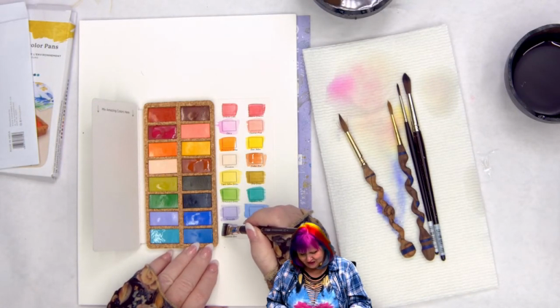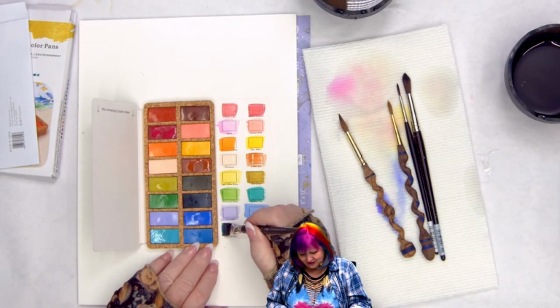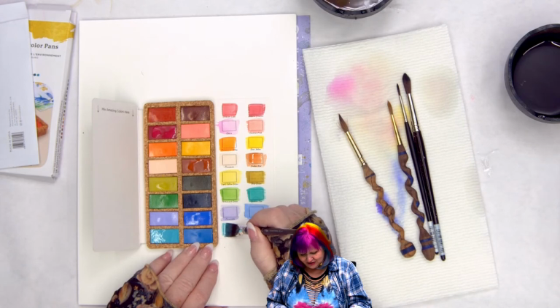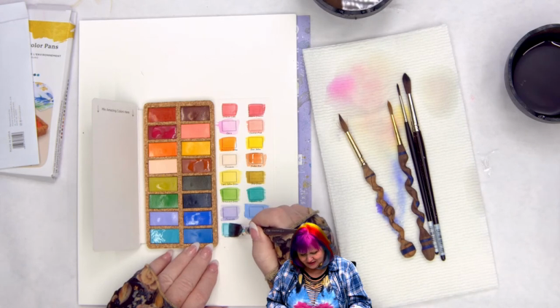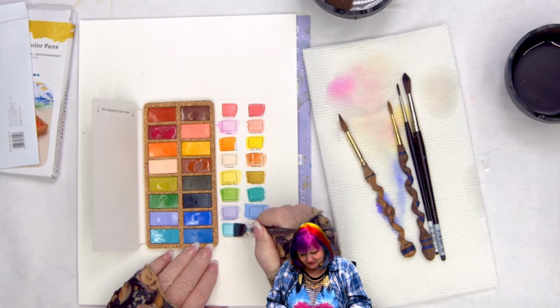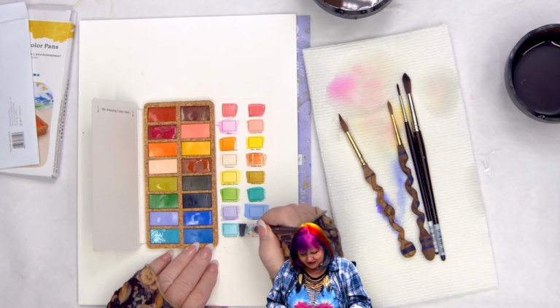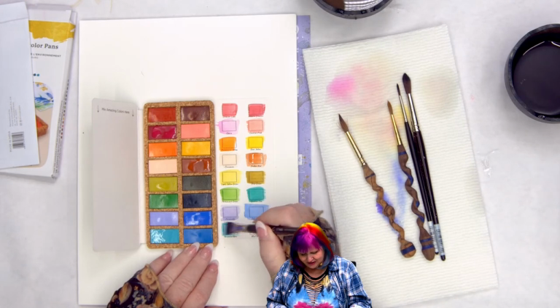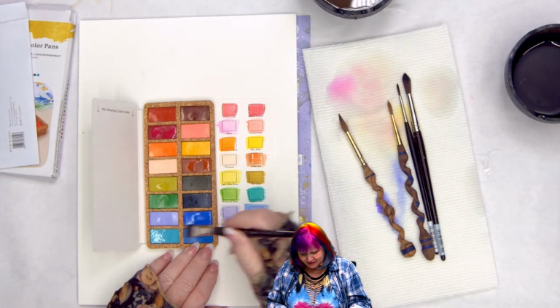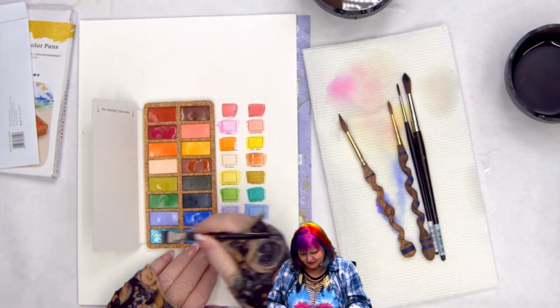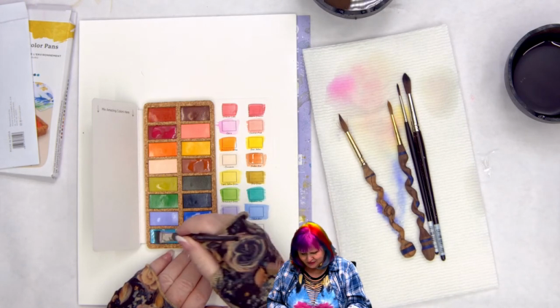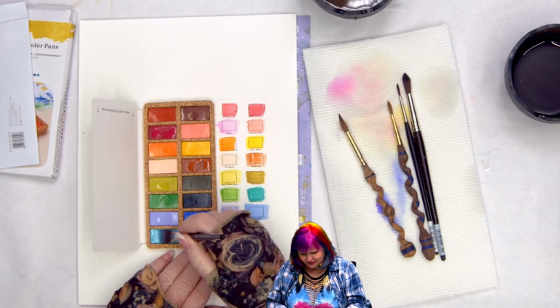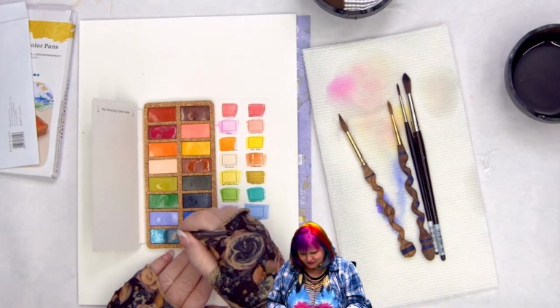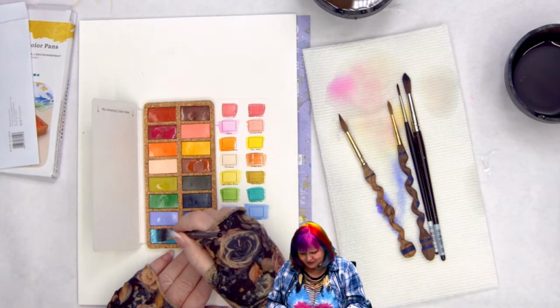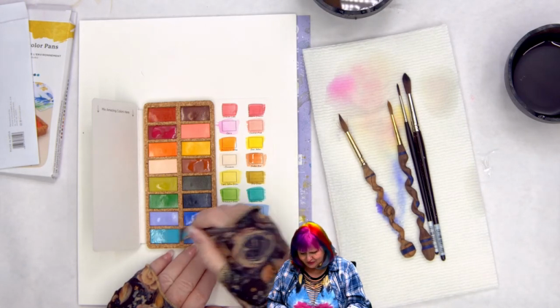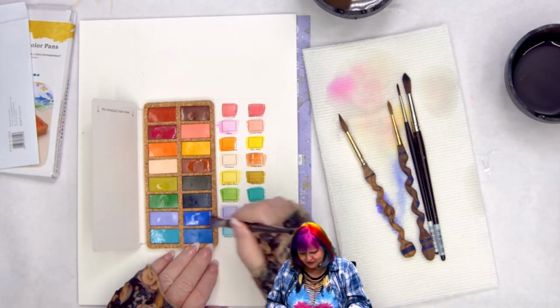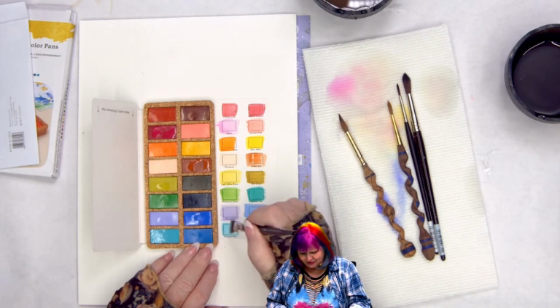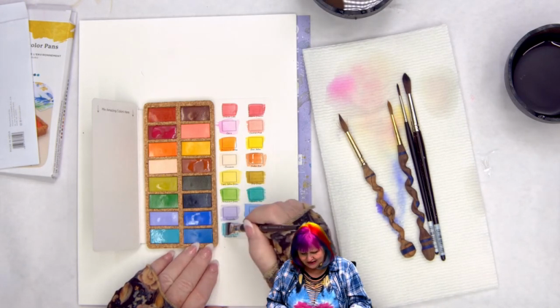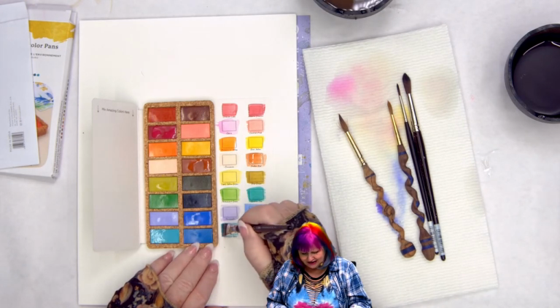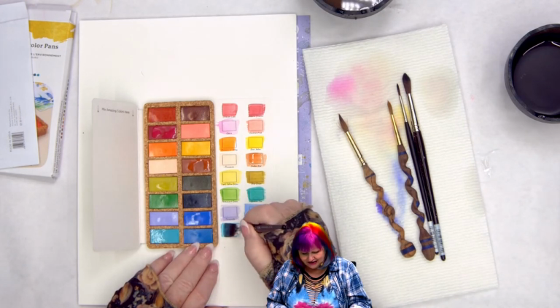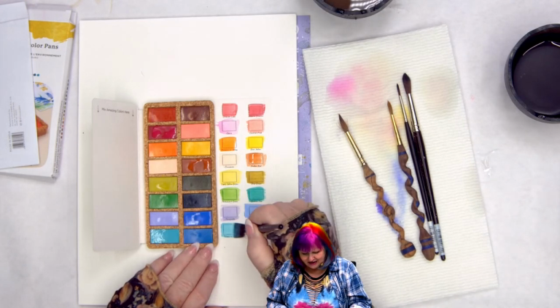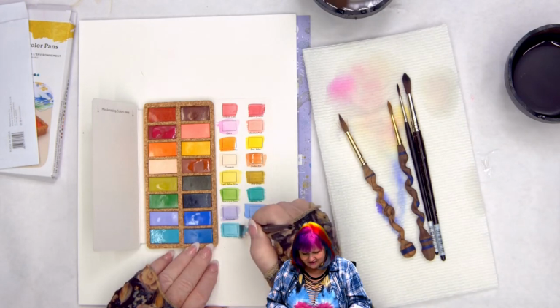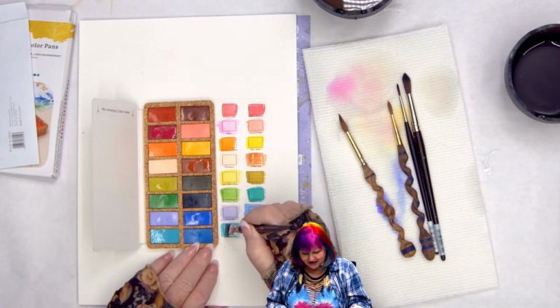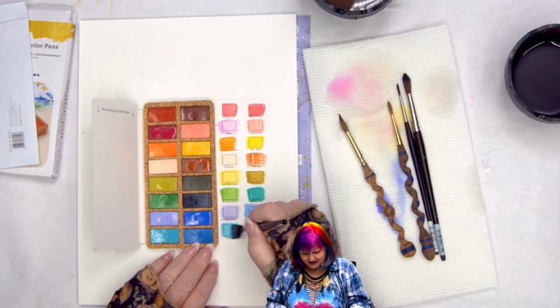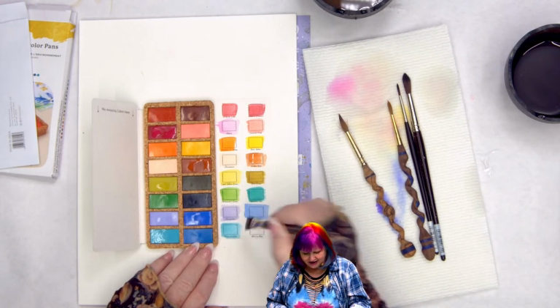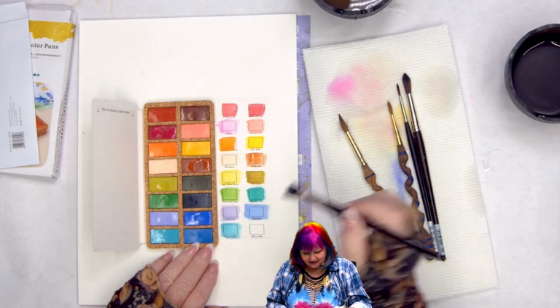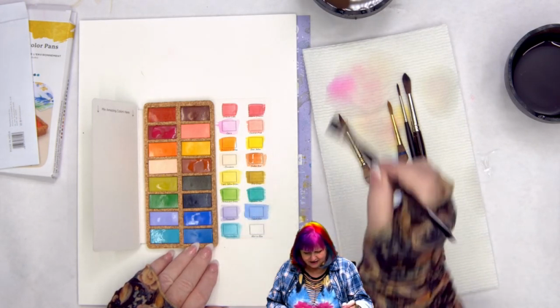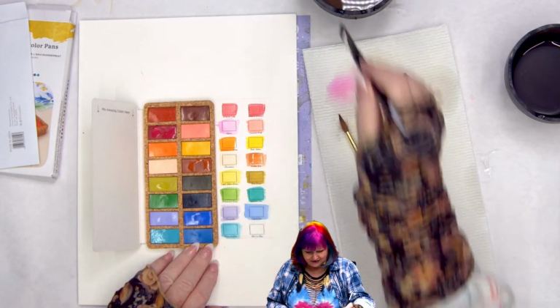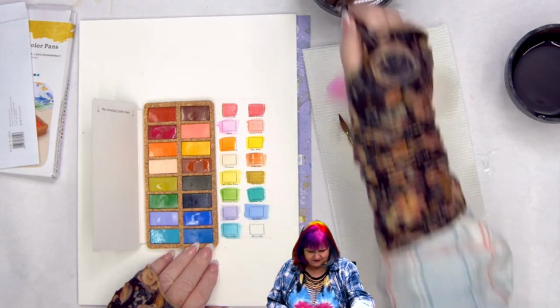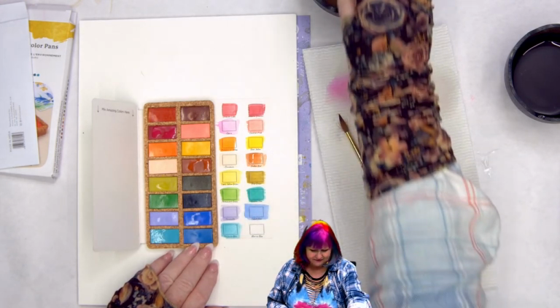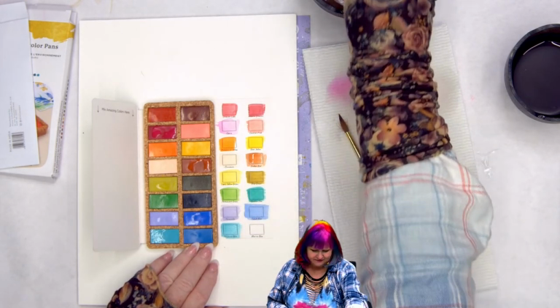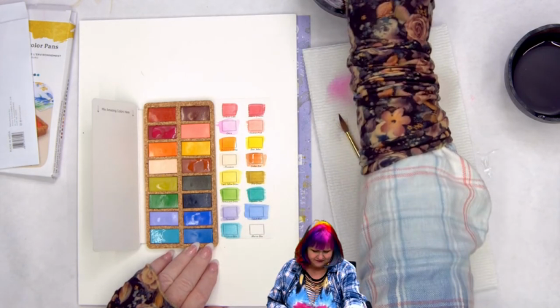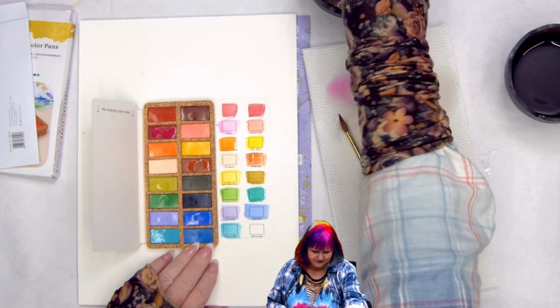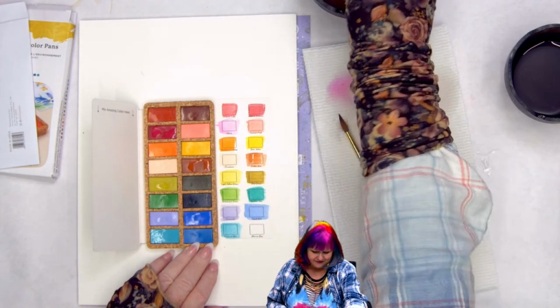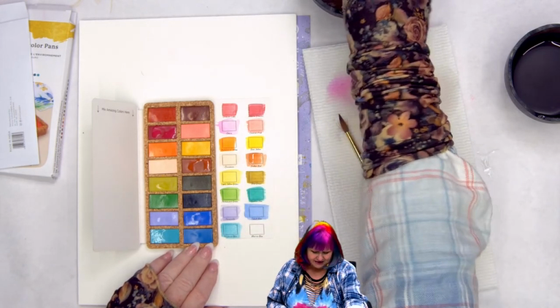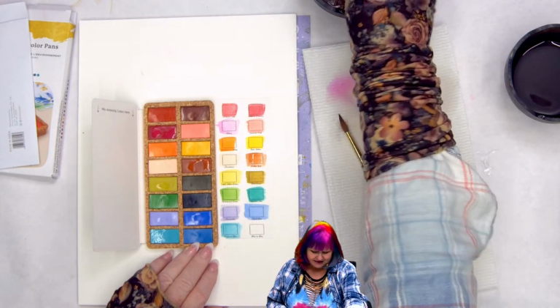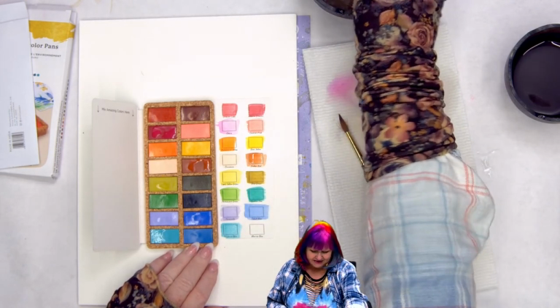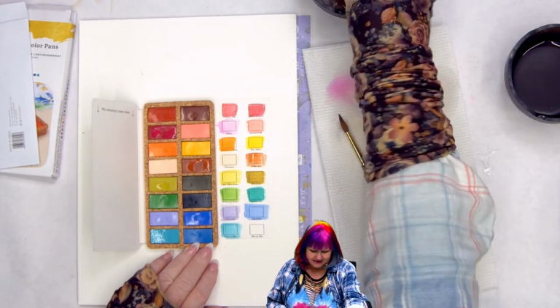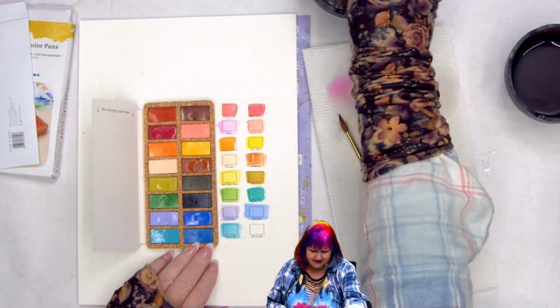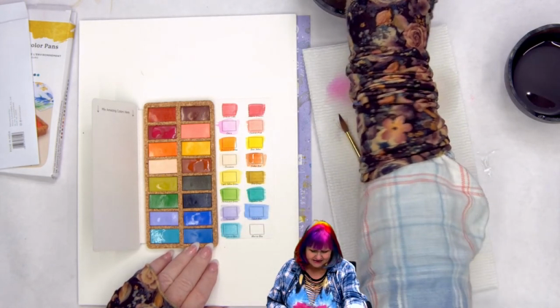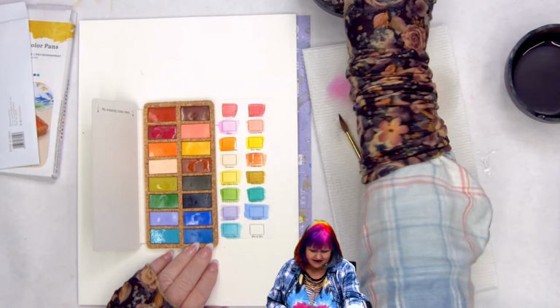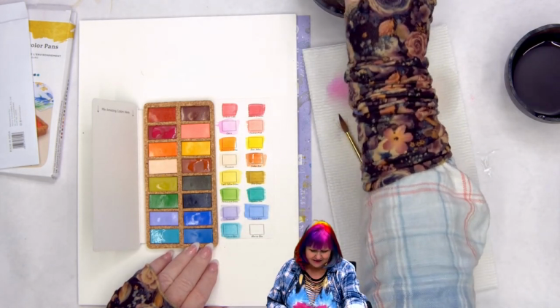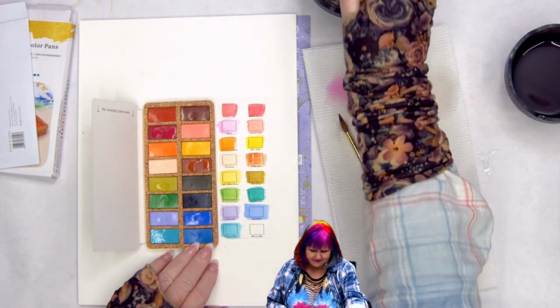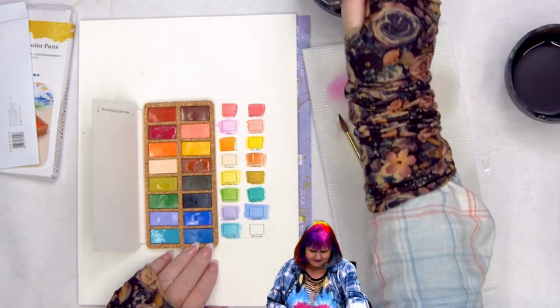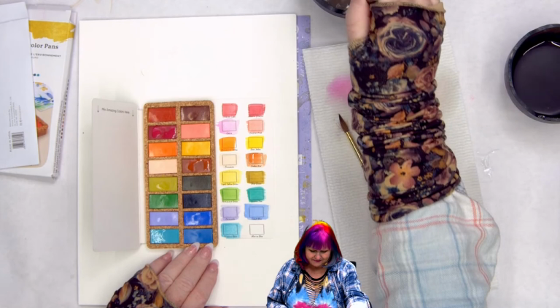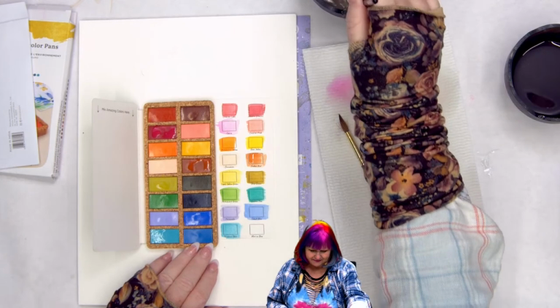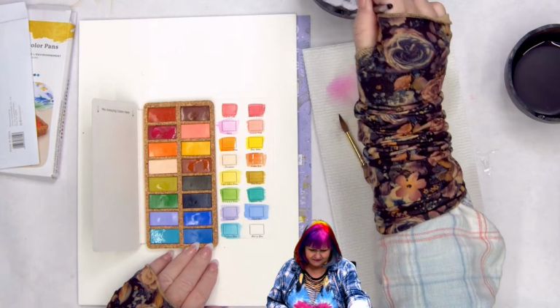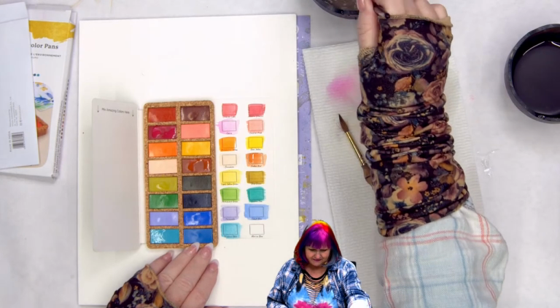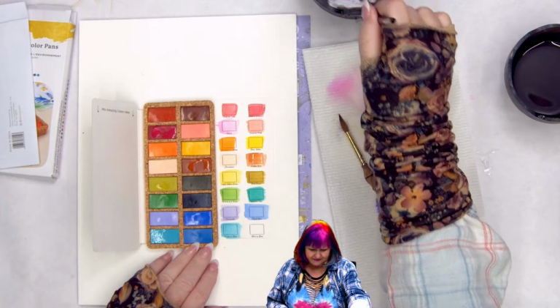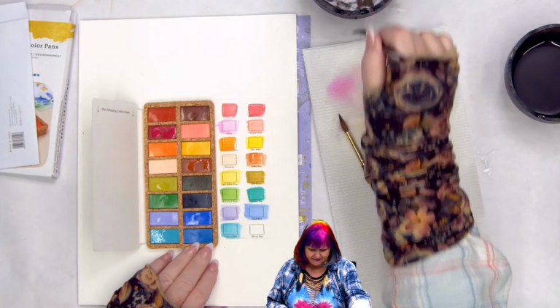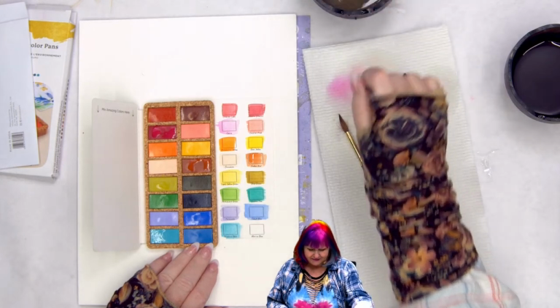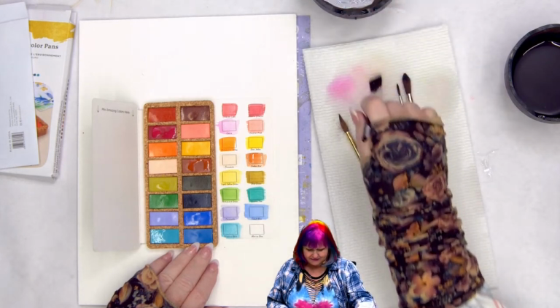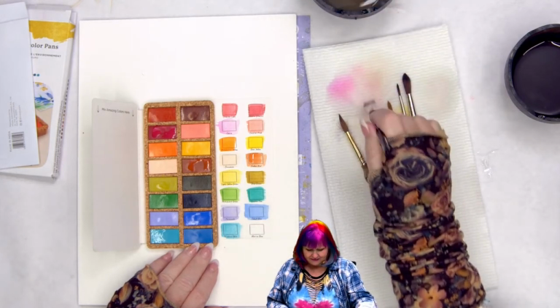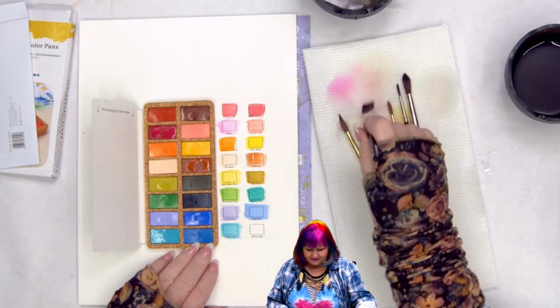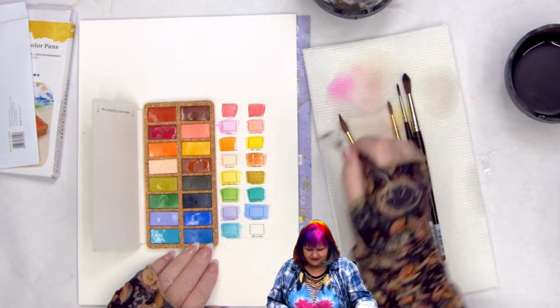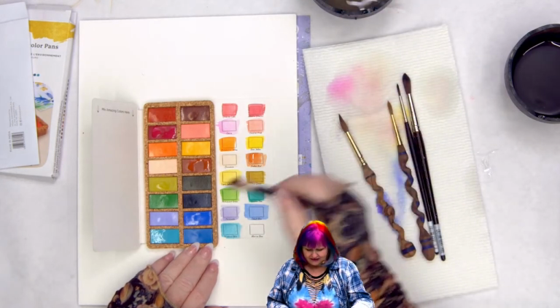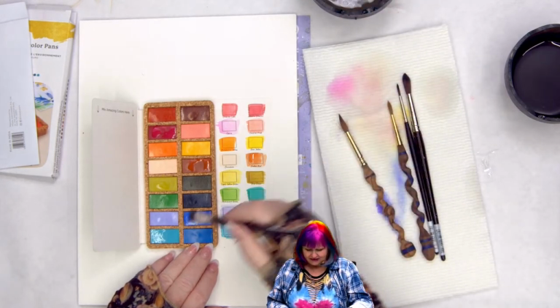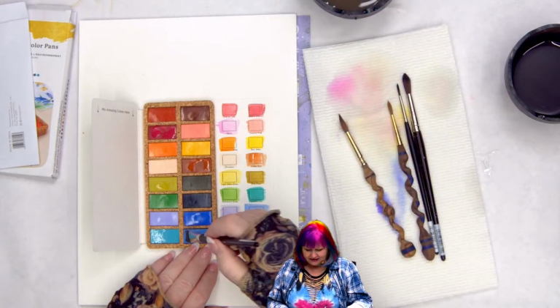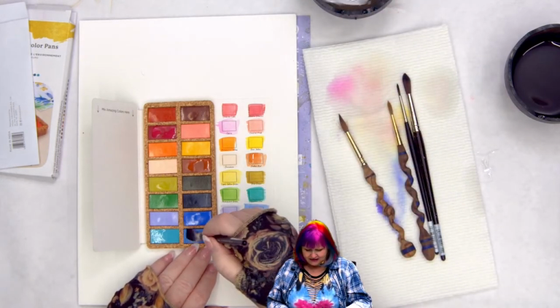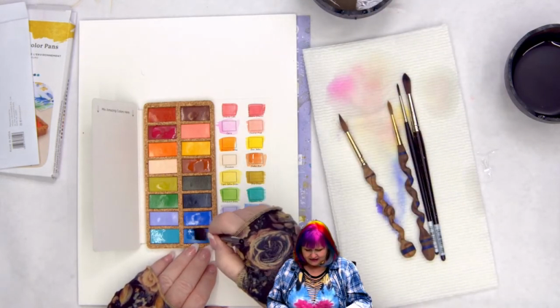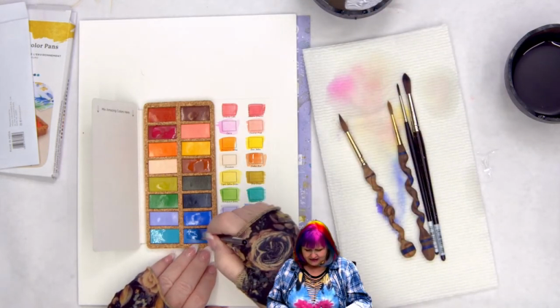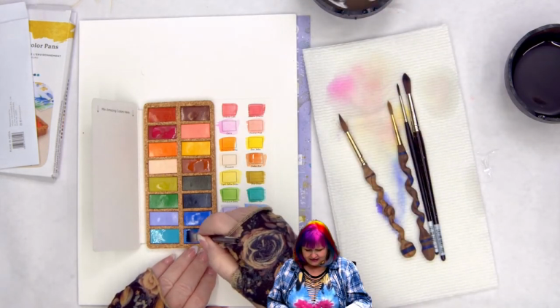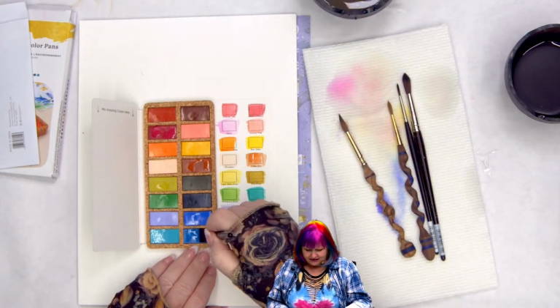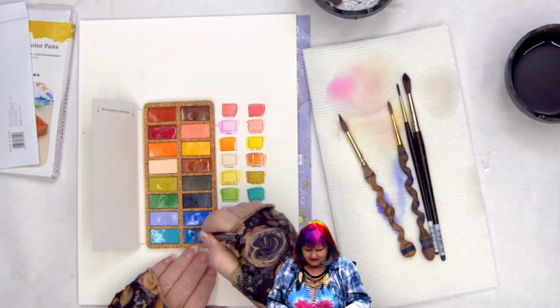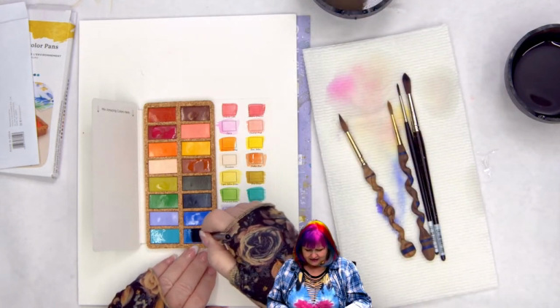Turquoise blue — I love that color. This is a nice set. I like the colors.